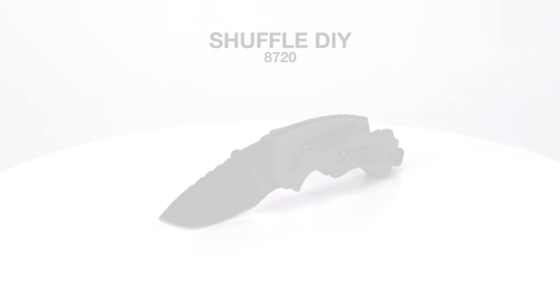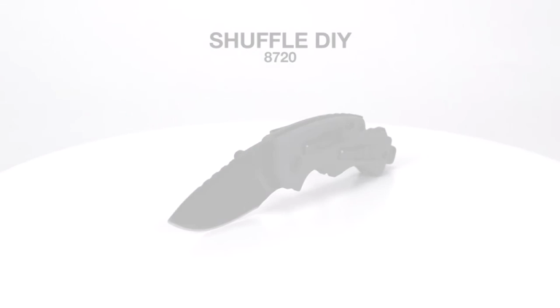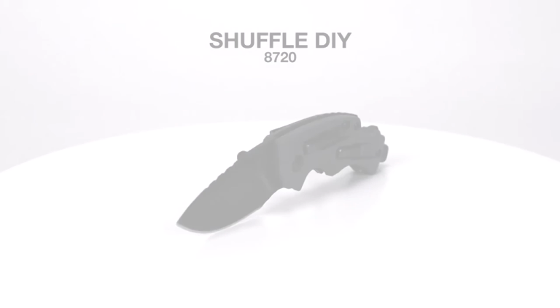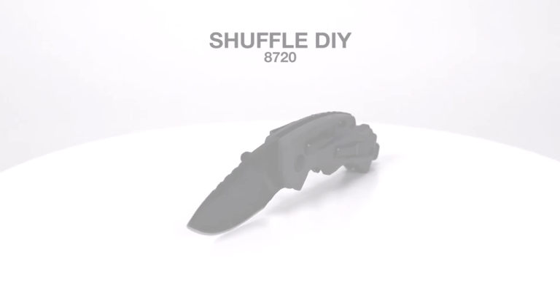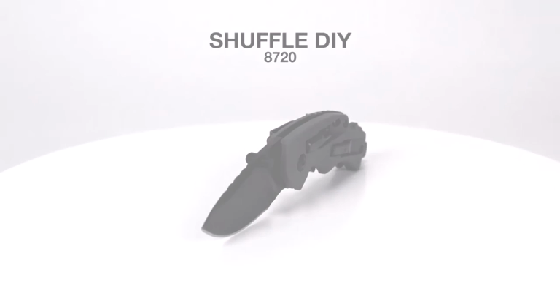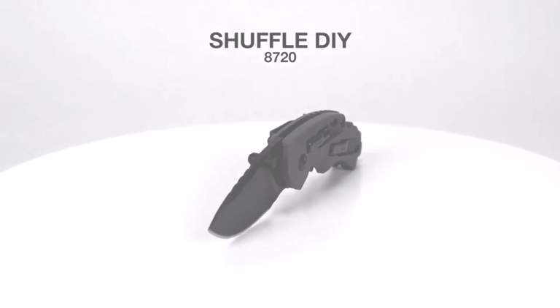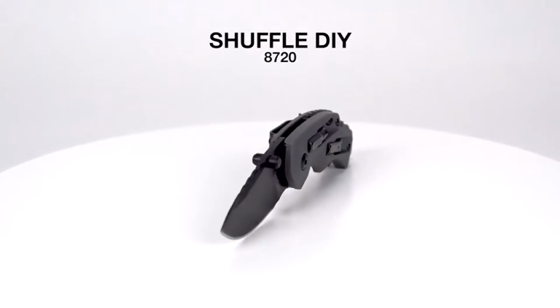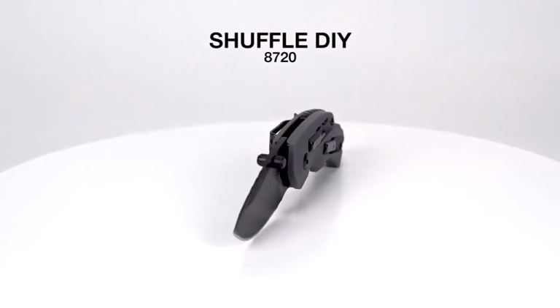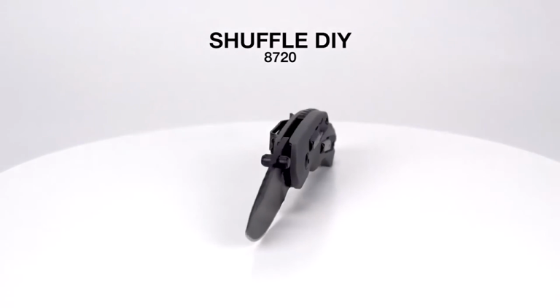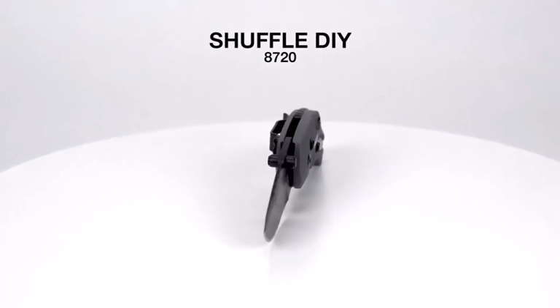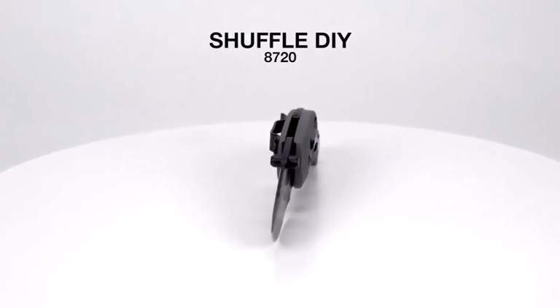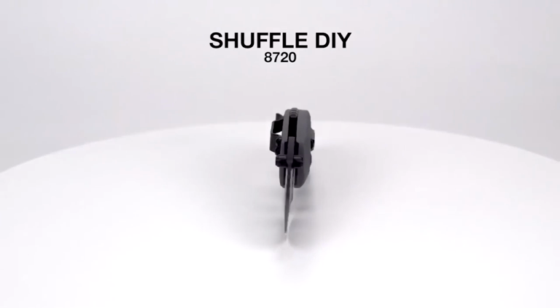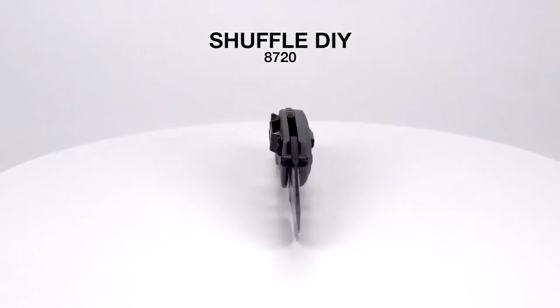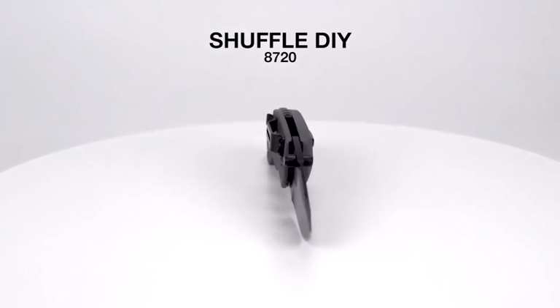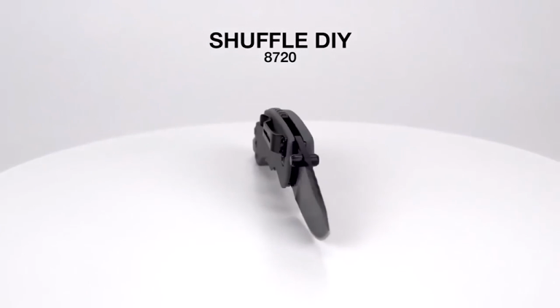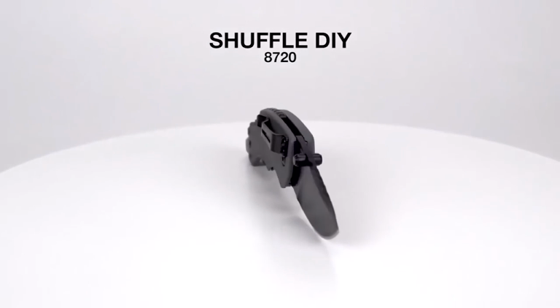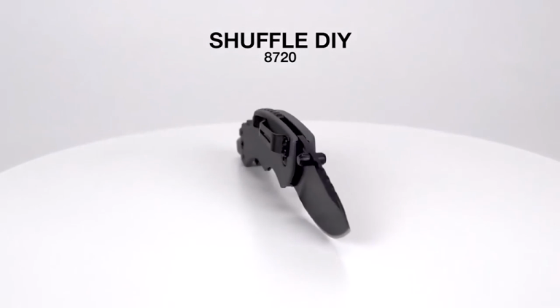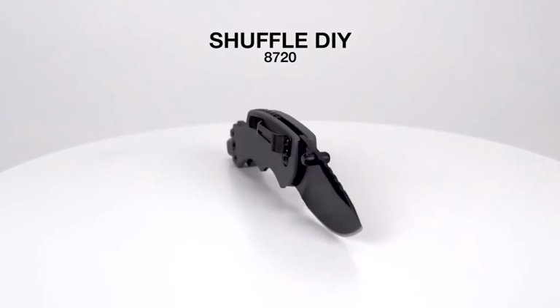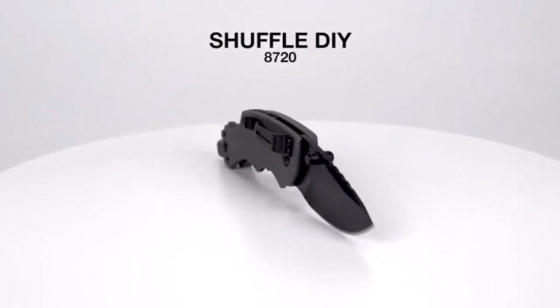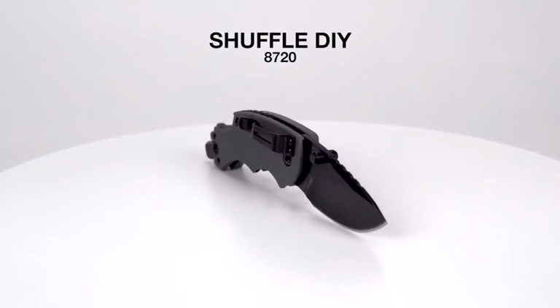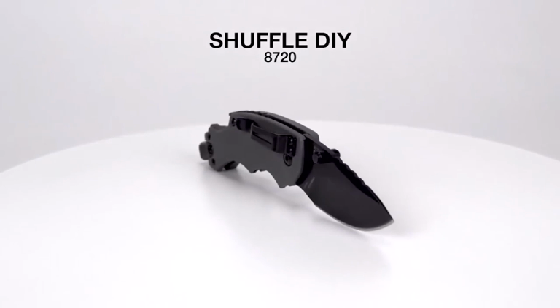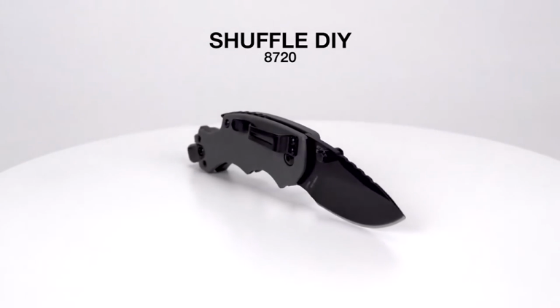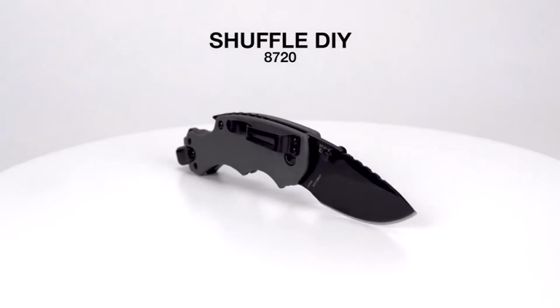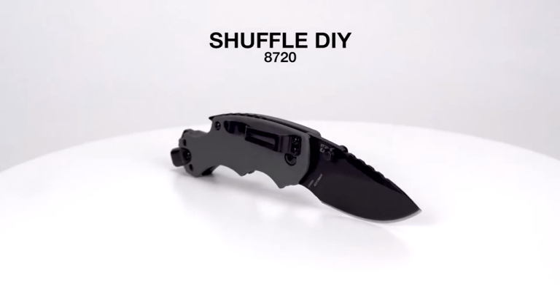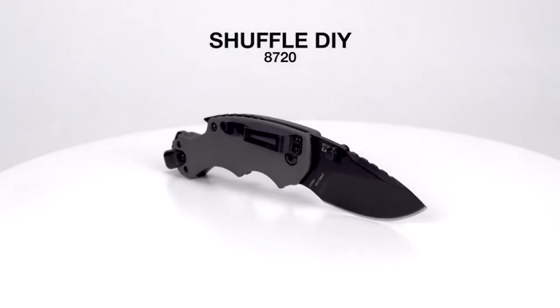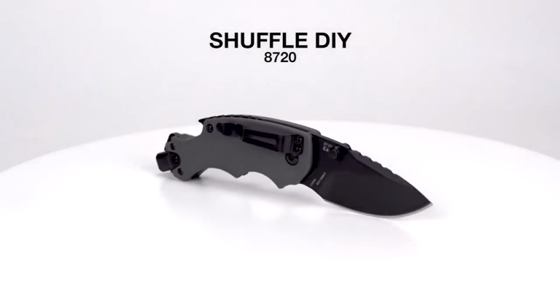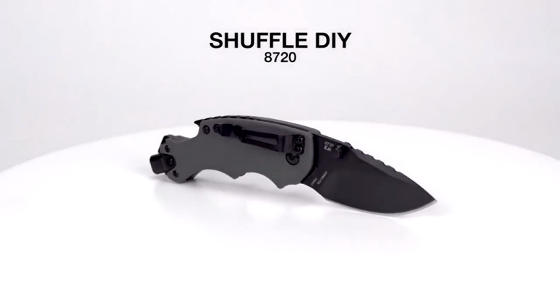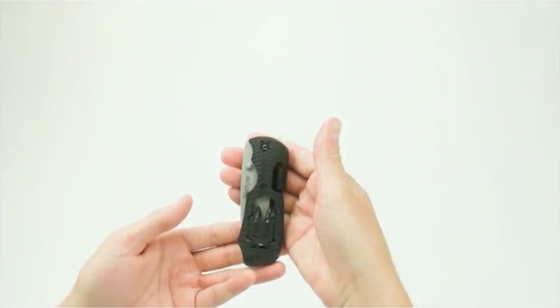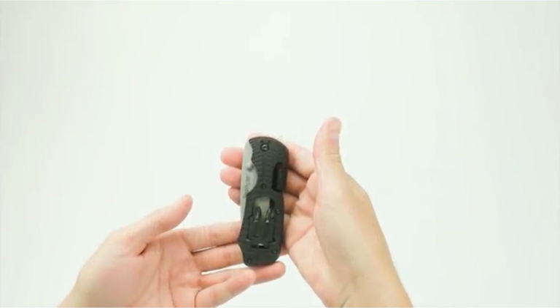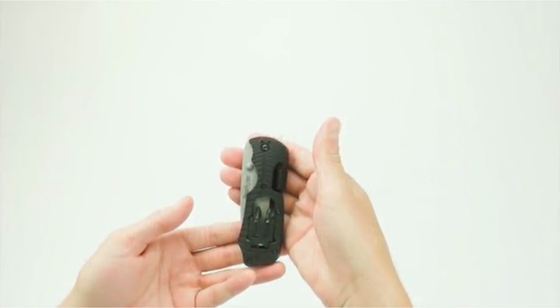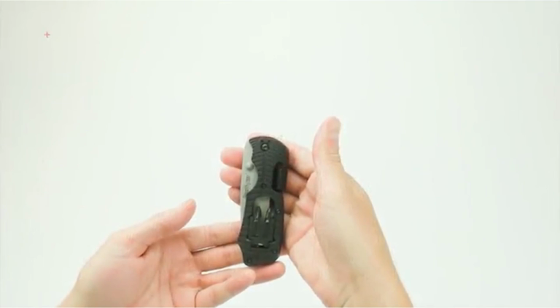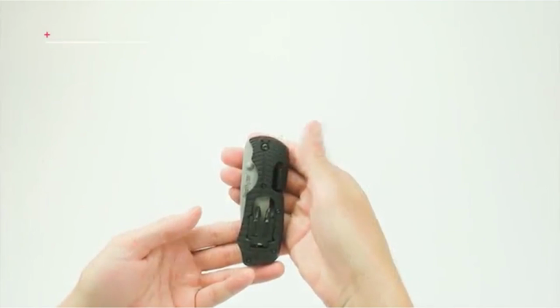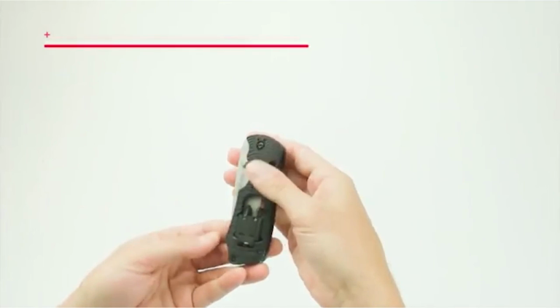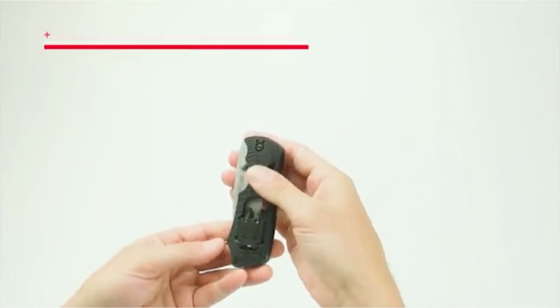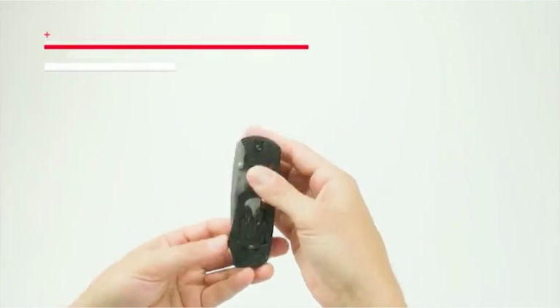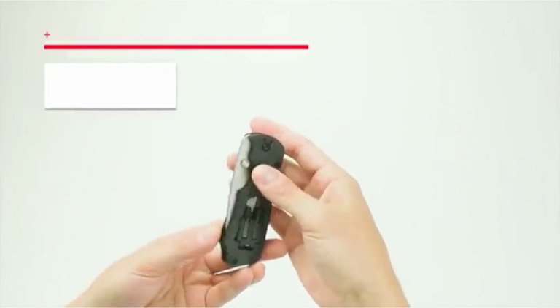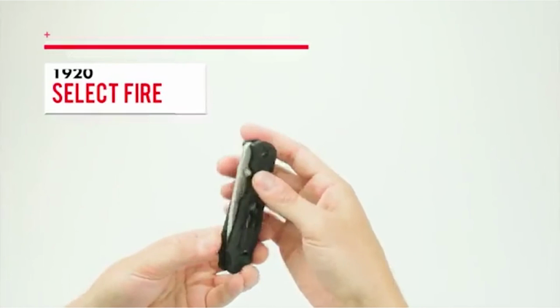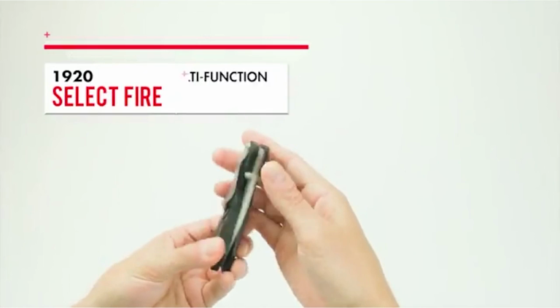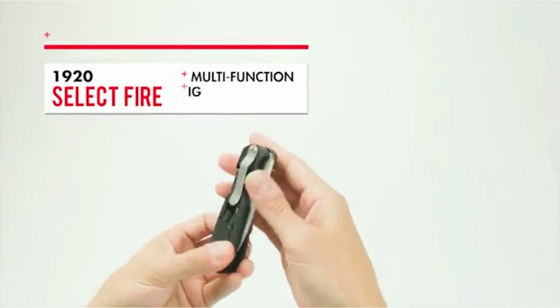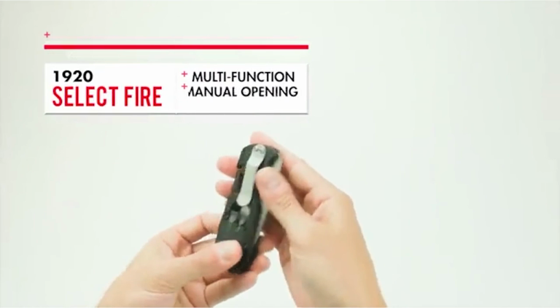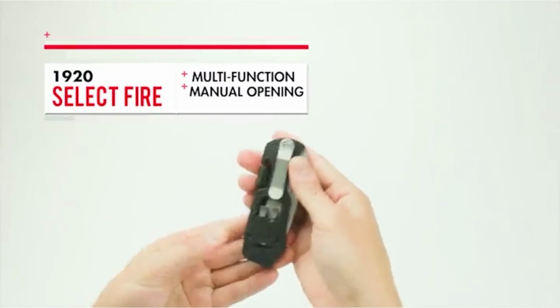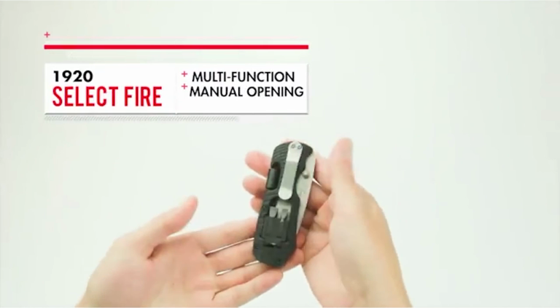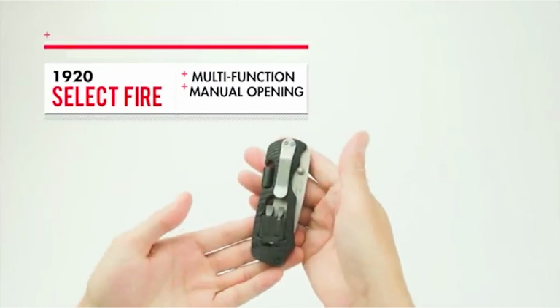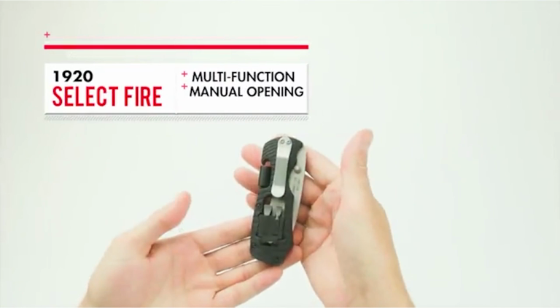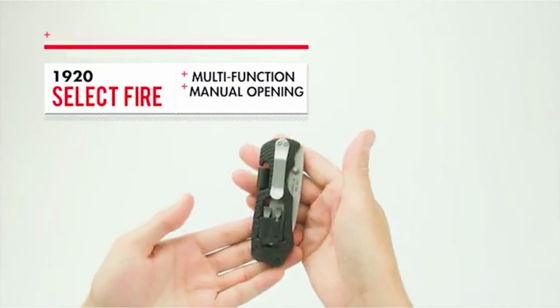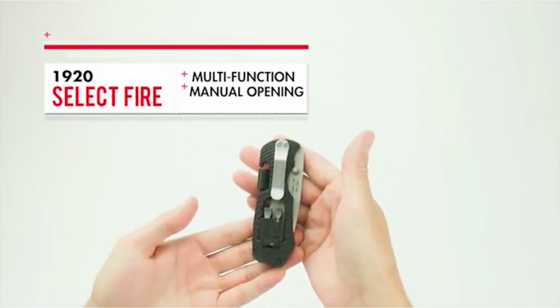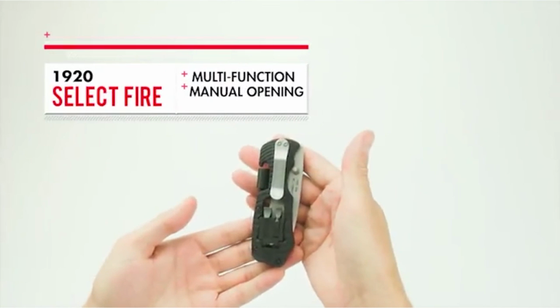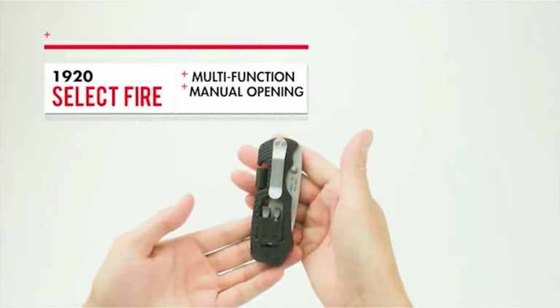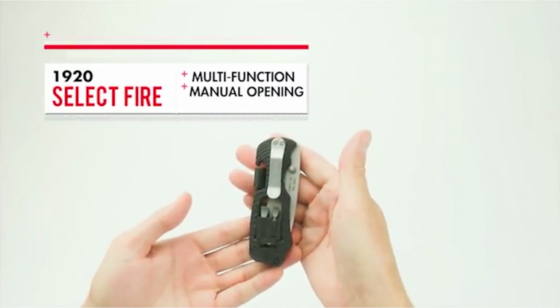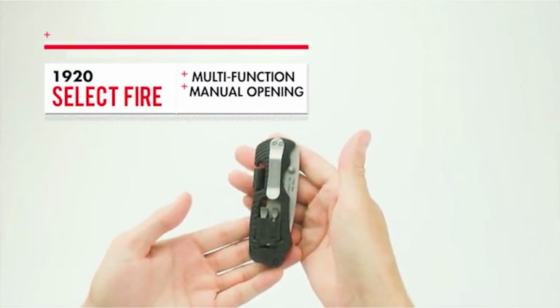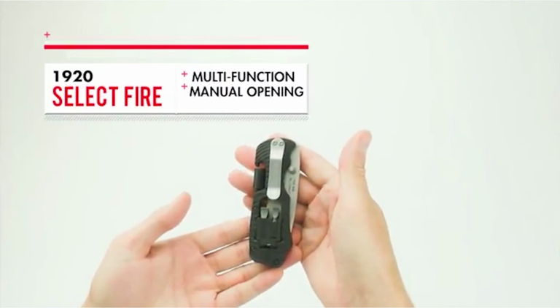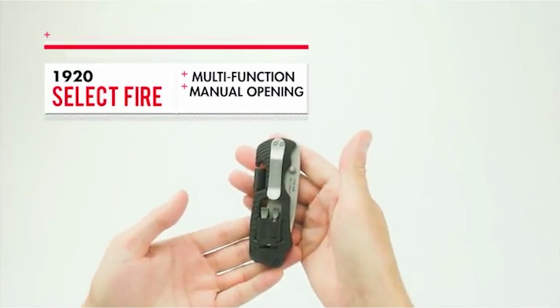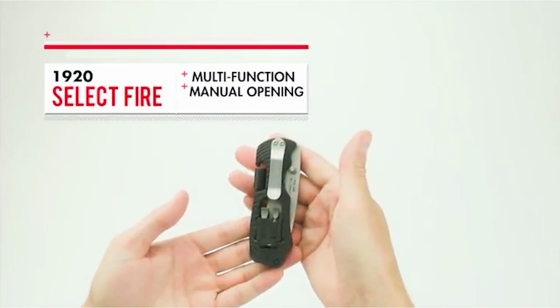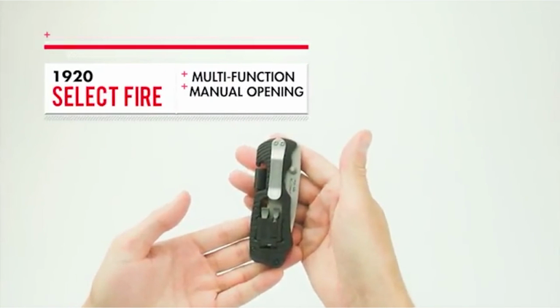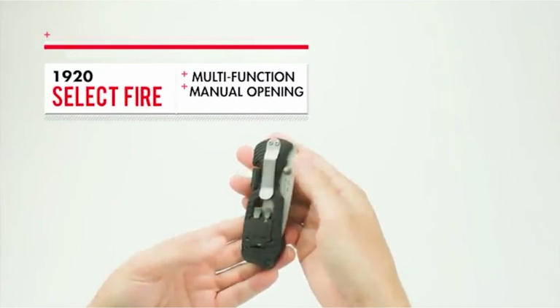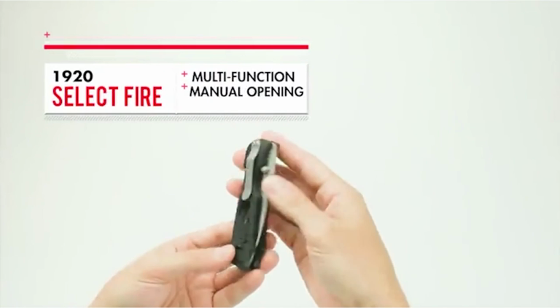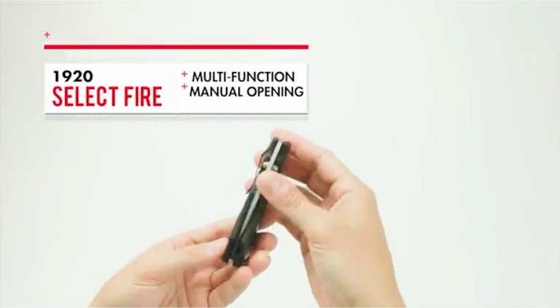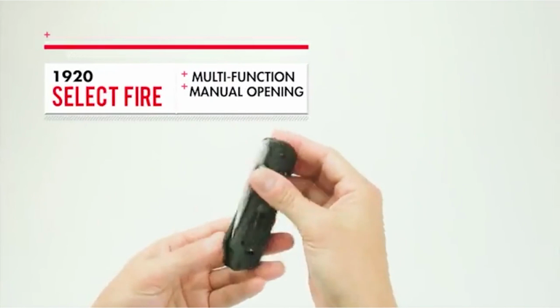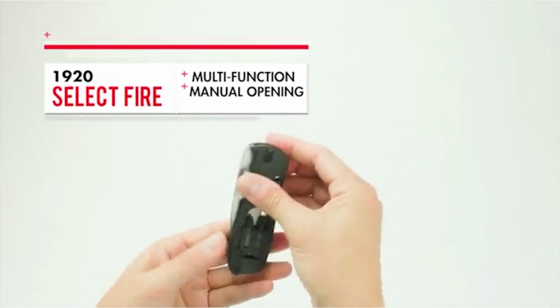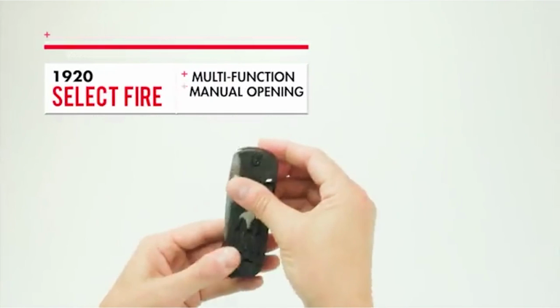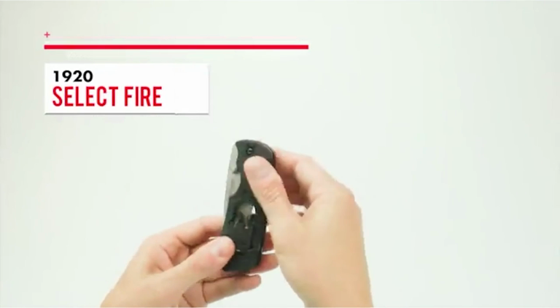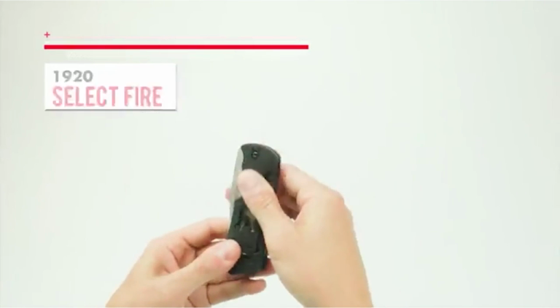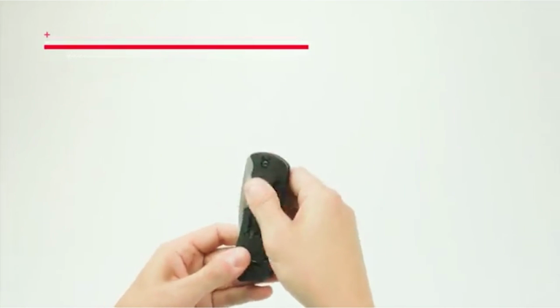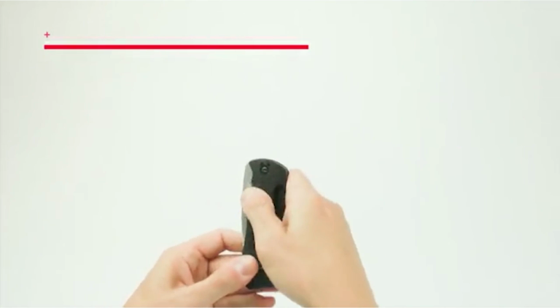Hope you have no hesitation about the best Kershaw knife. Don't be late — choose your favorite one now, and don't forget to subscribe to our channel.